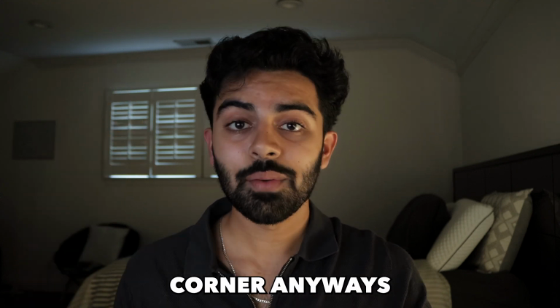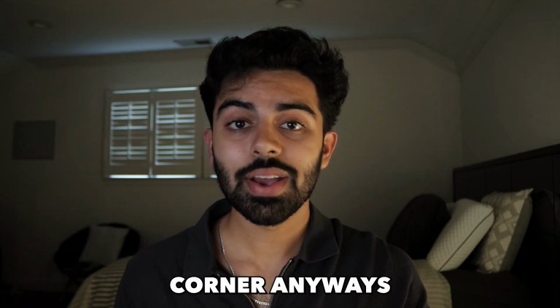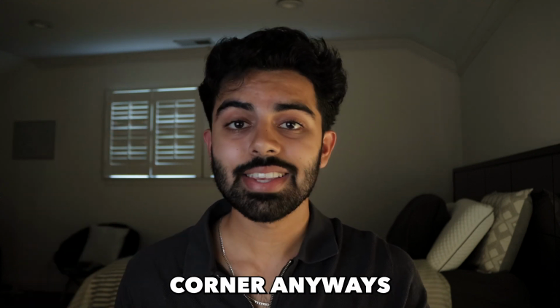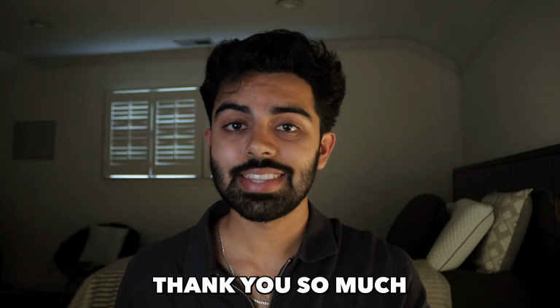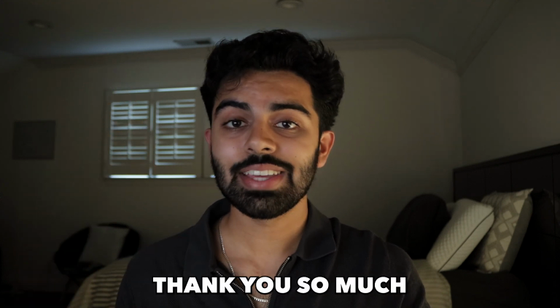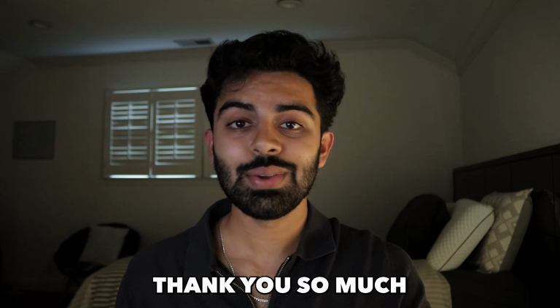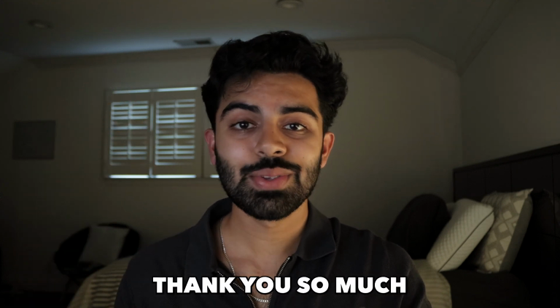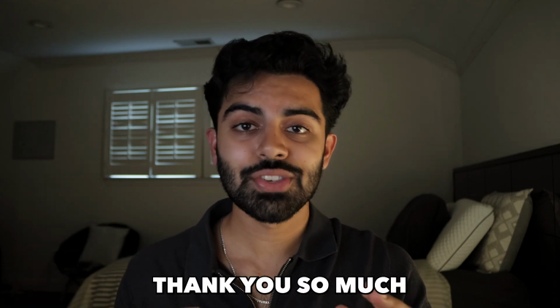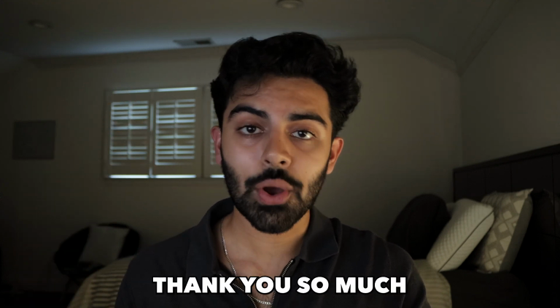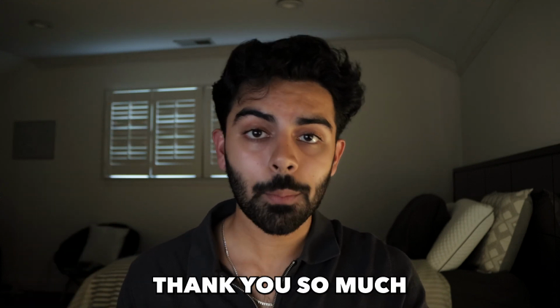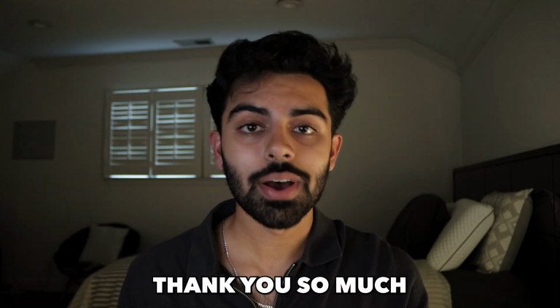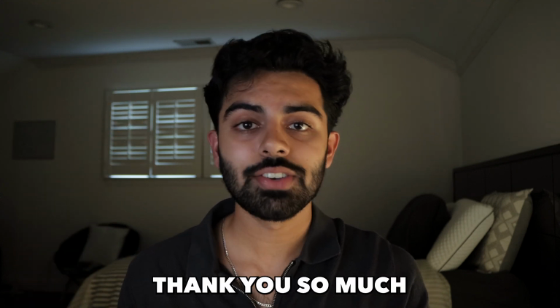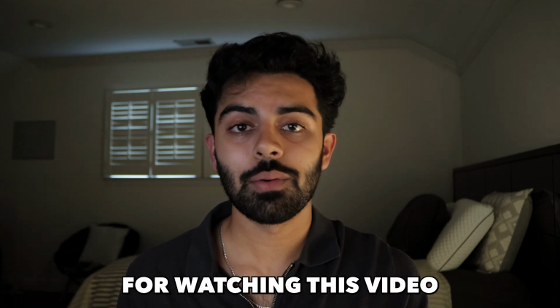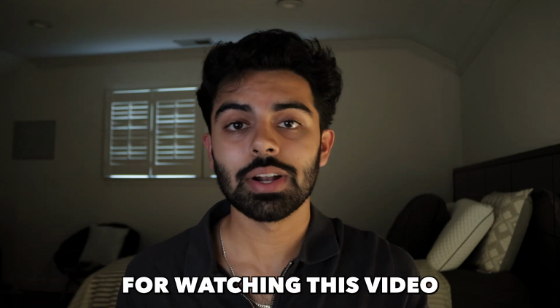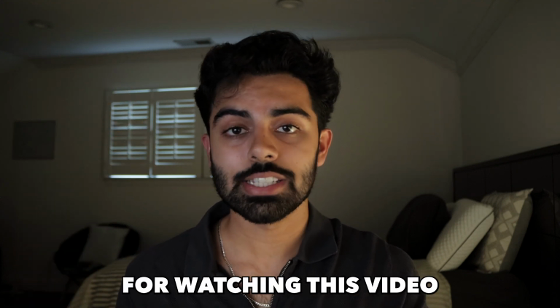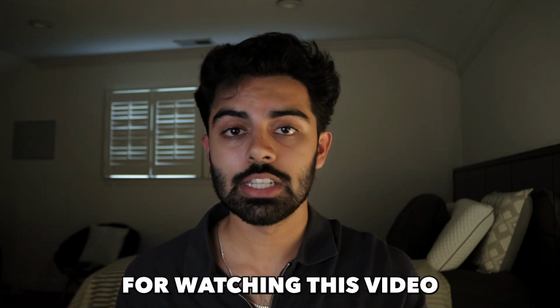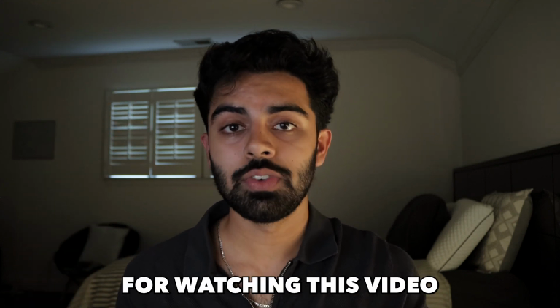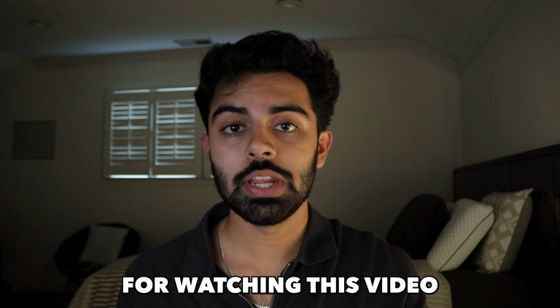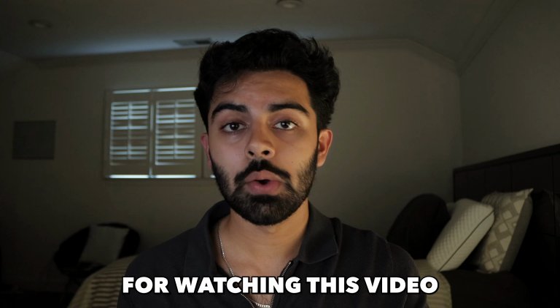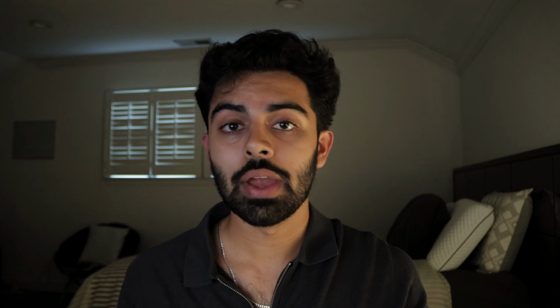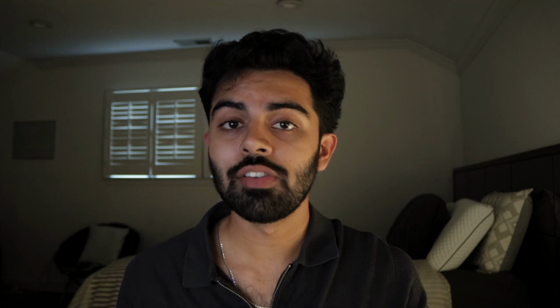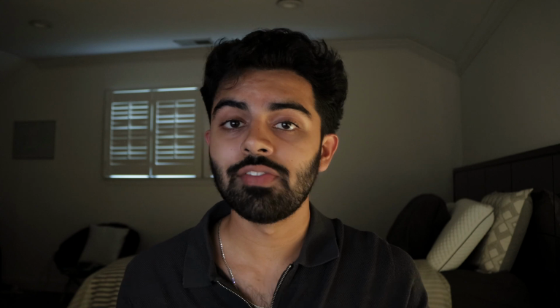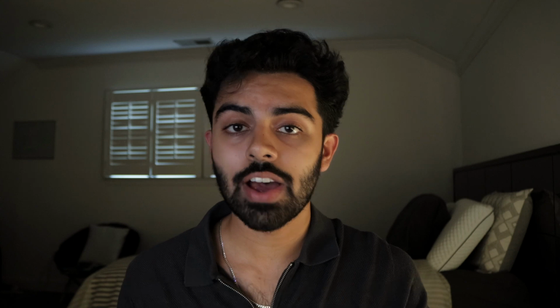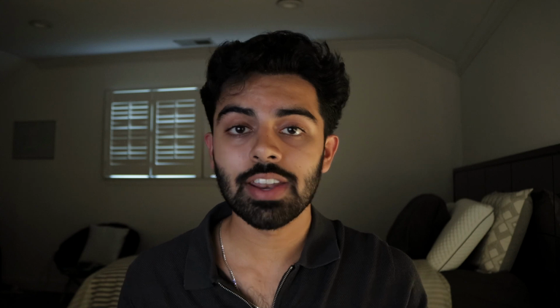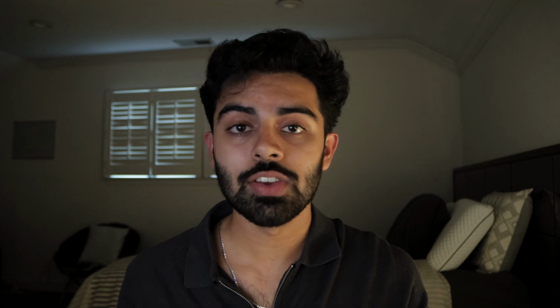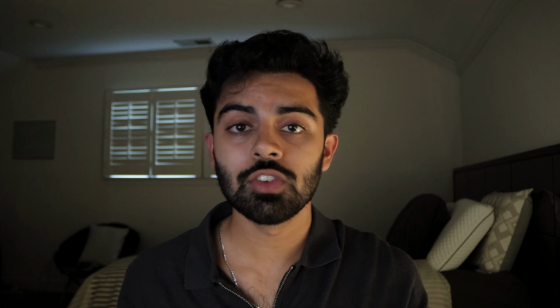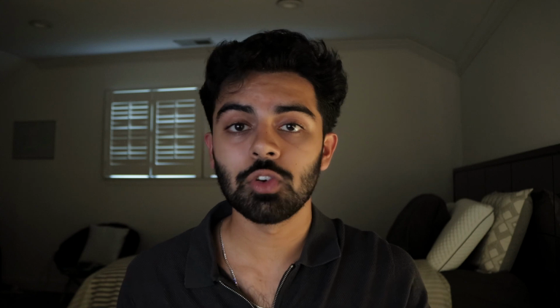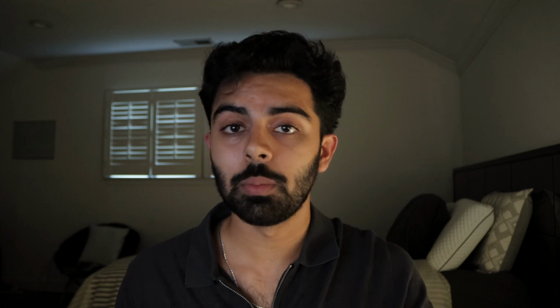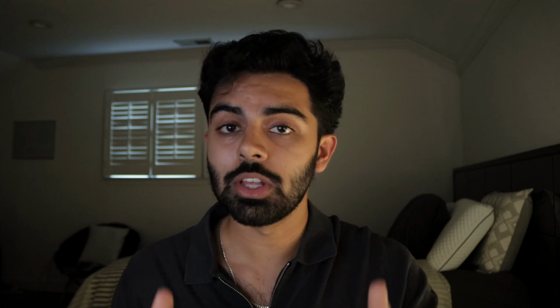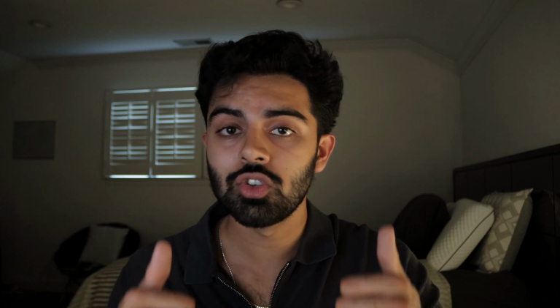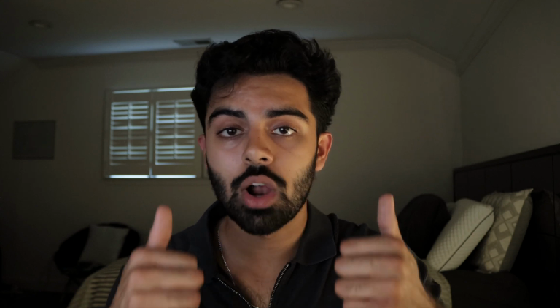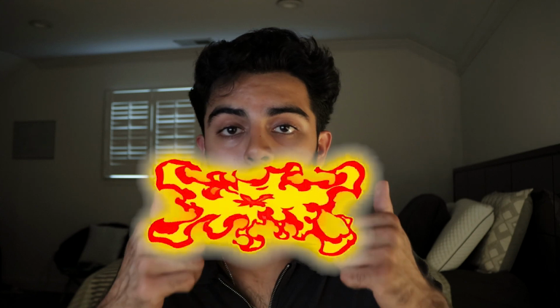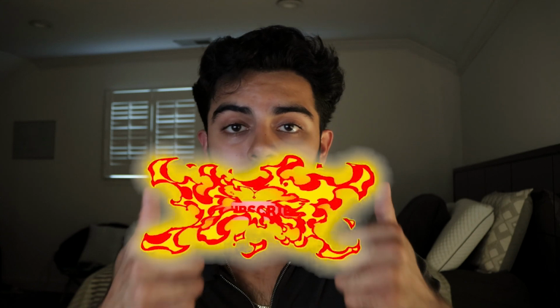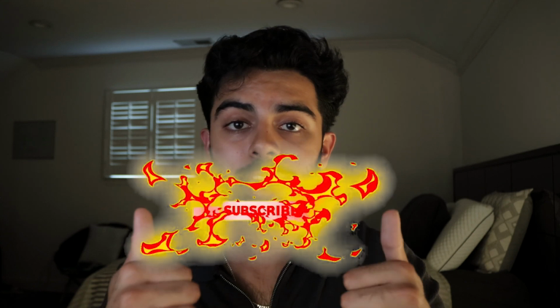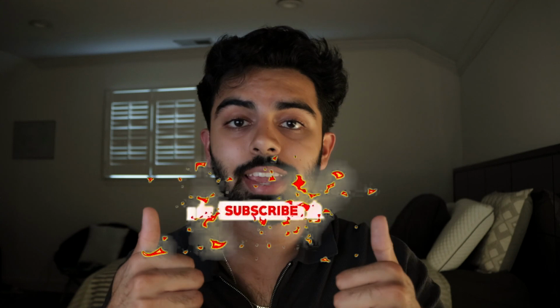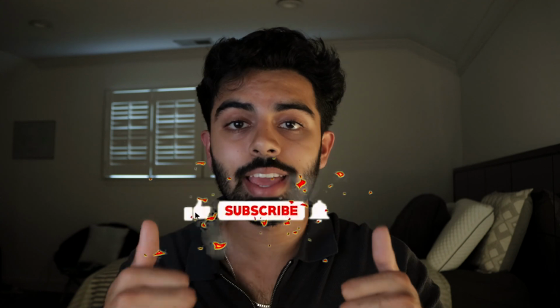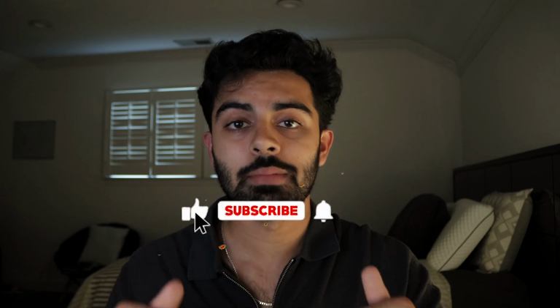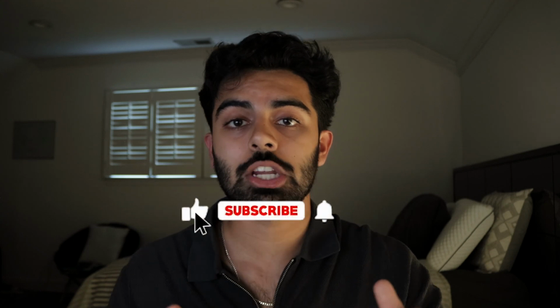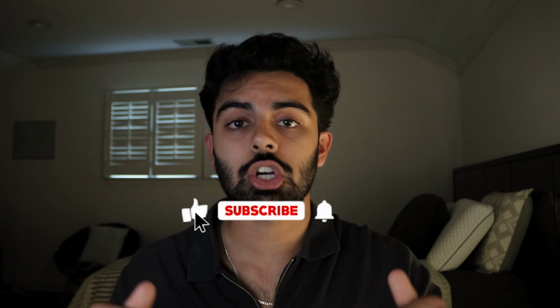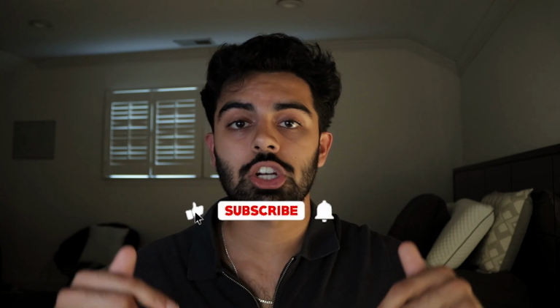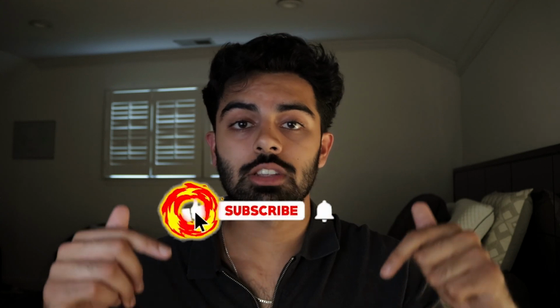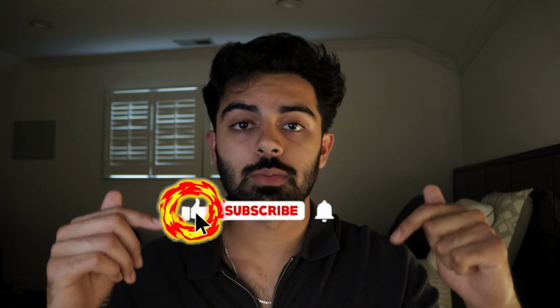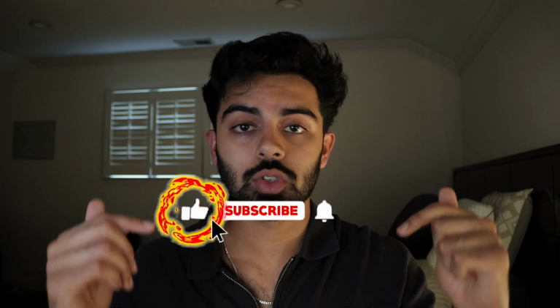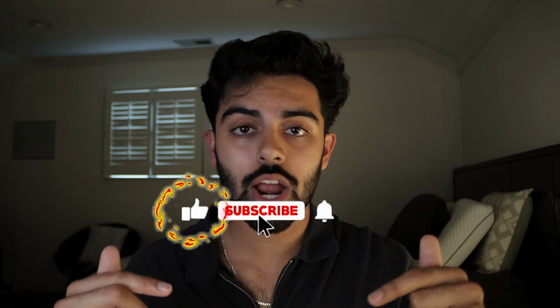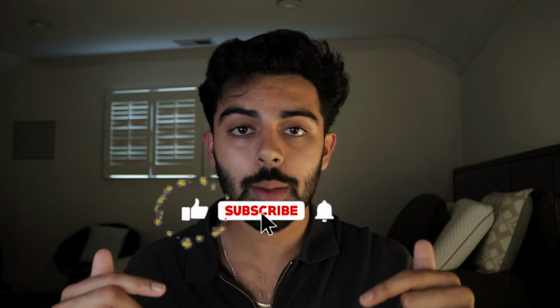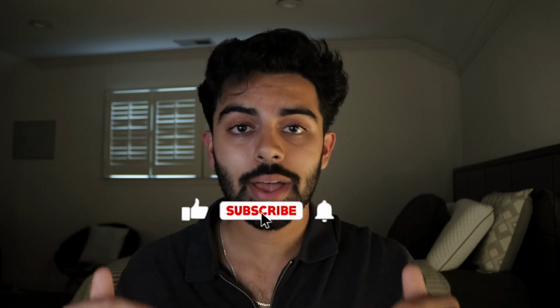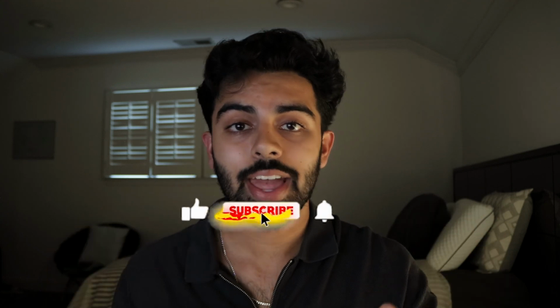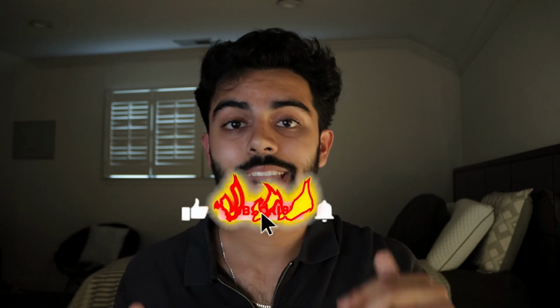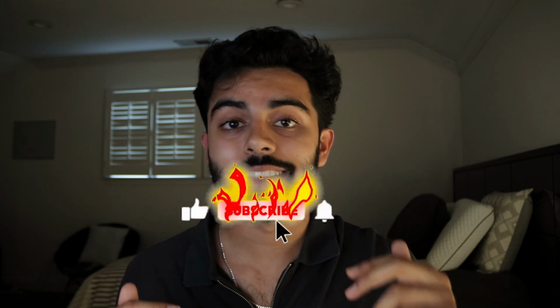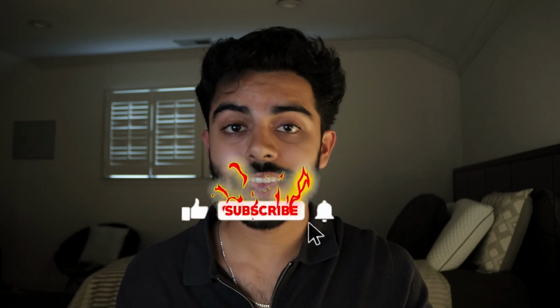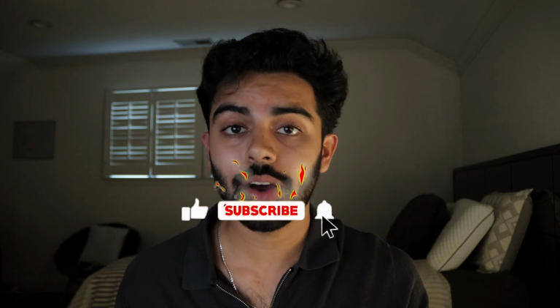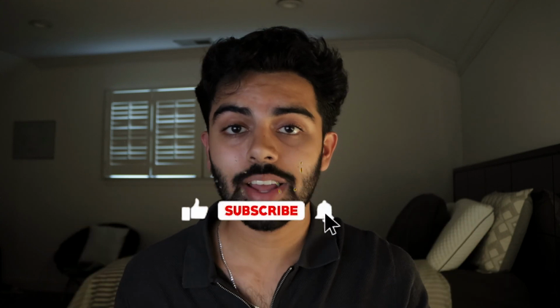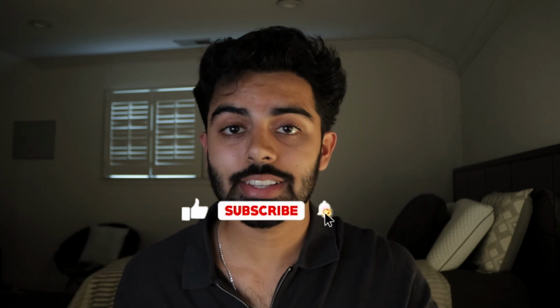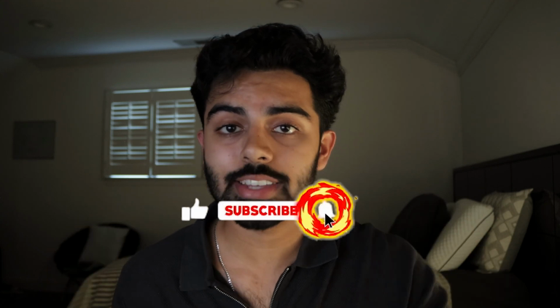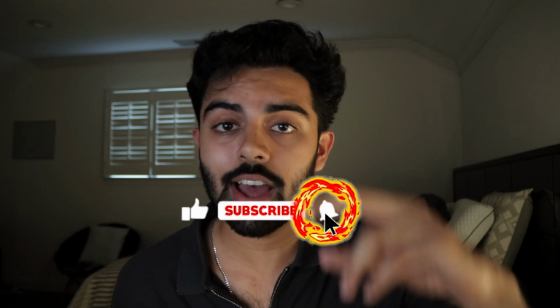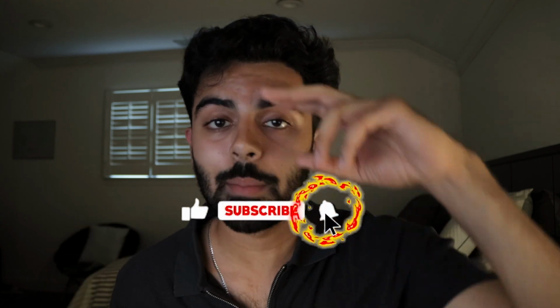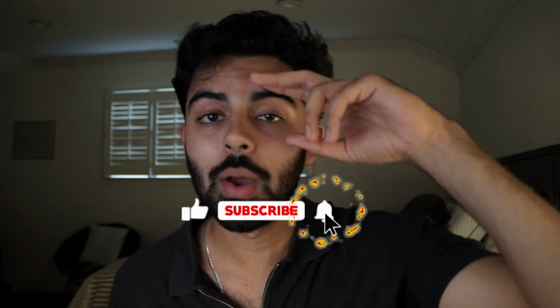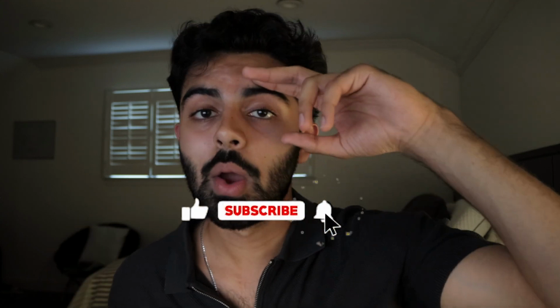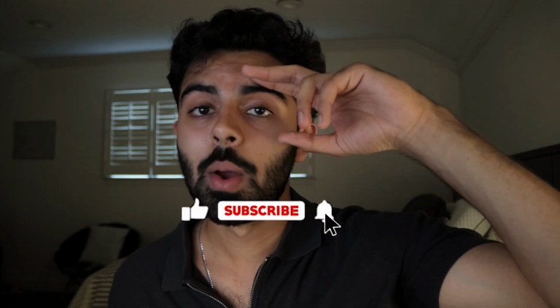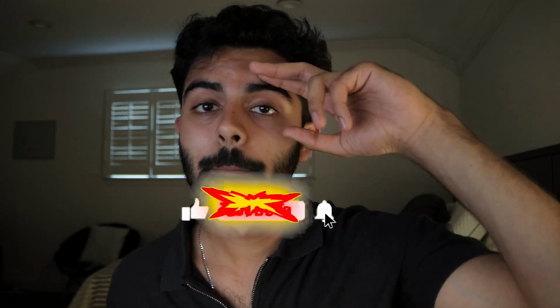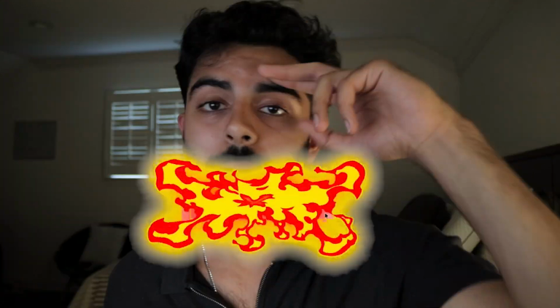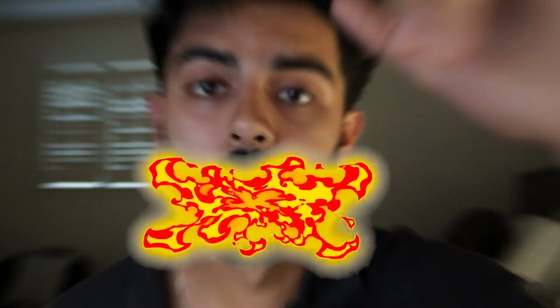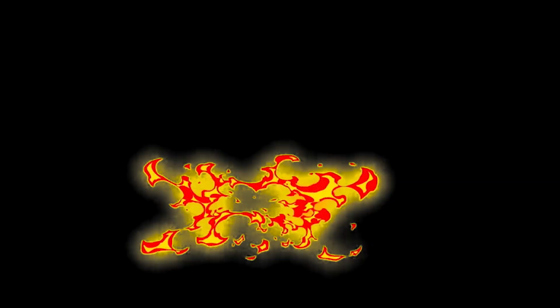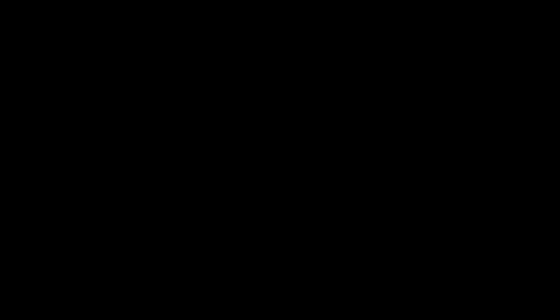Anyway, thank you so much for watching this video. If you found it useful, please drop a like and subscribe. Until next time — peace!